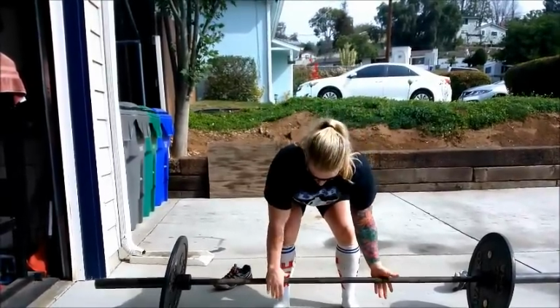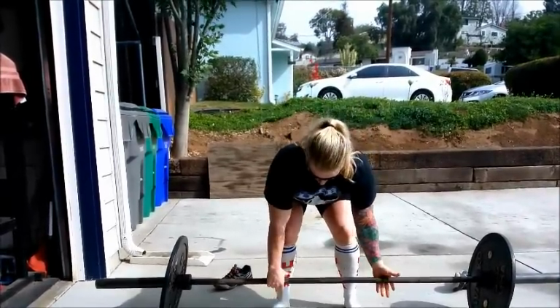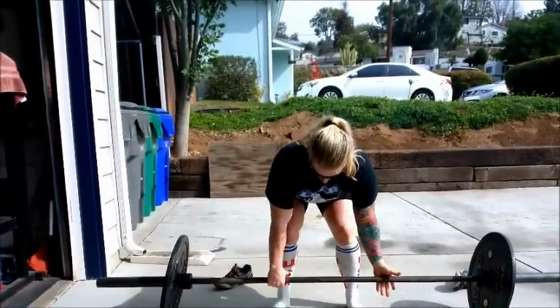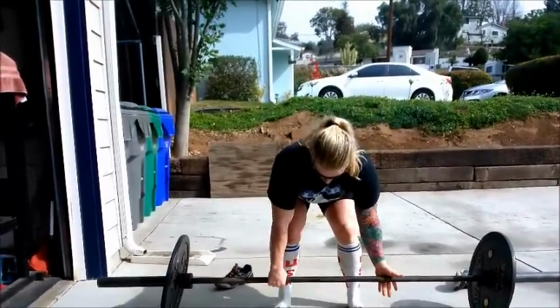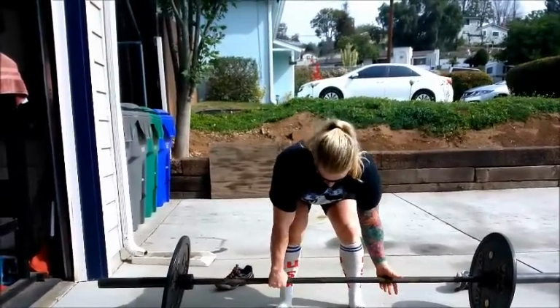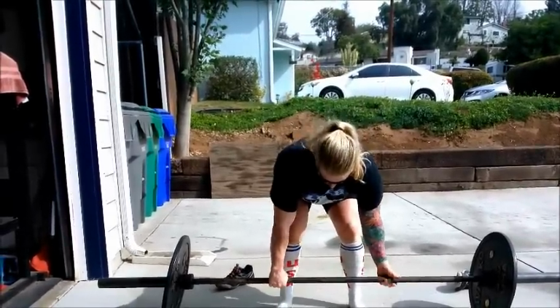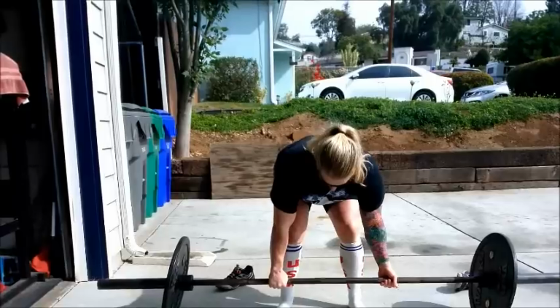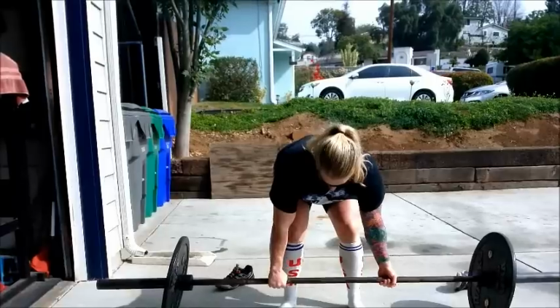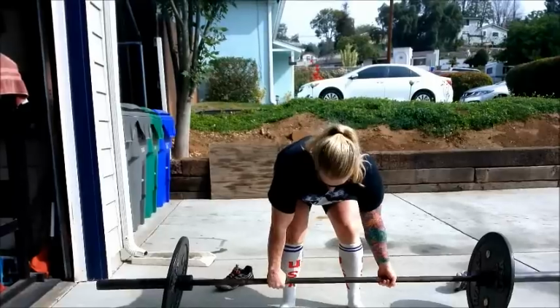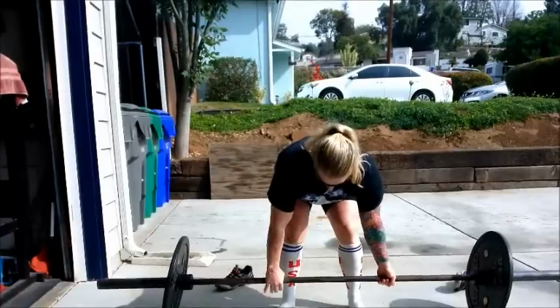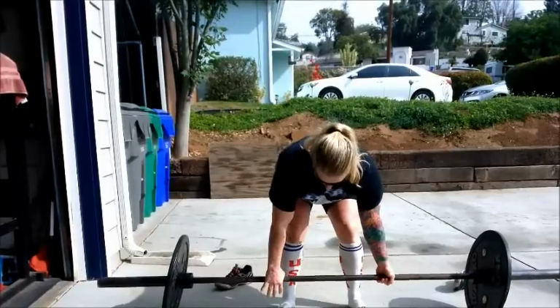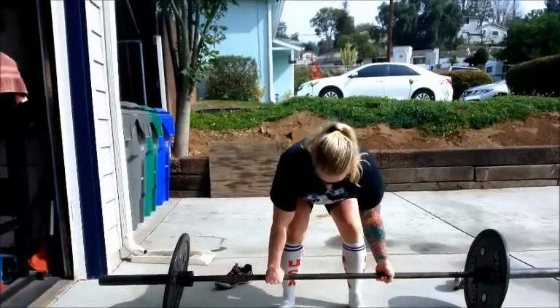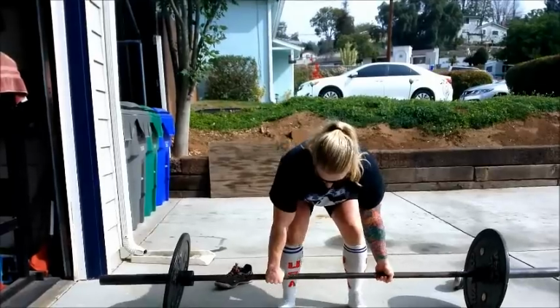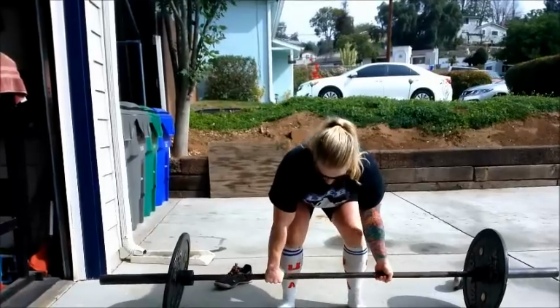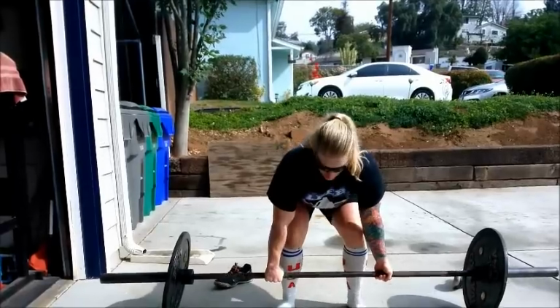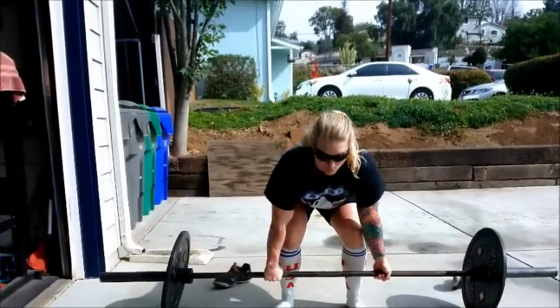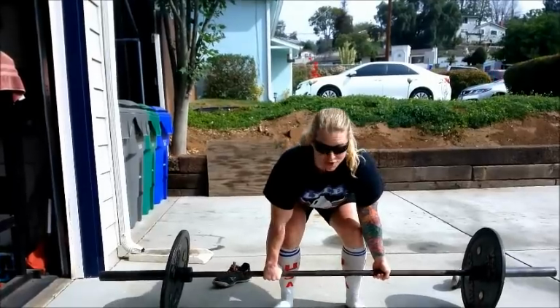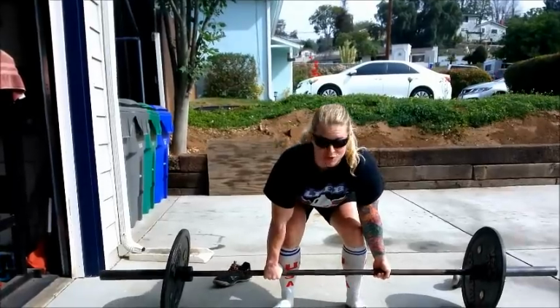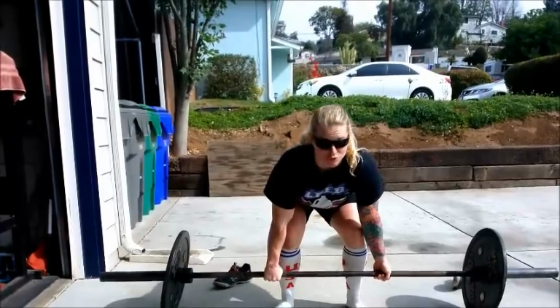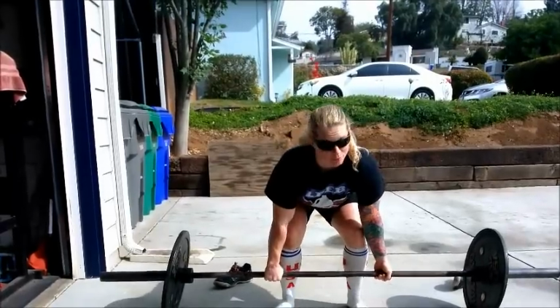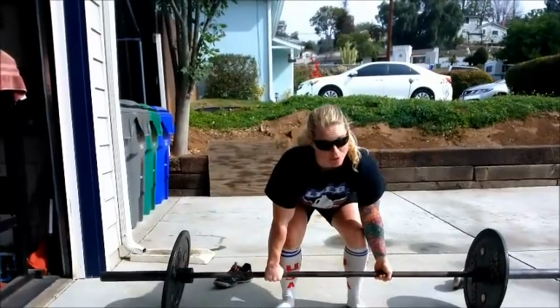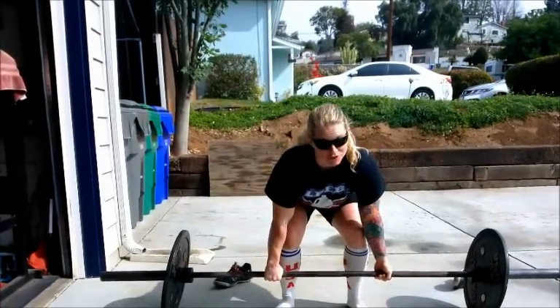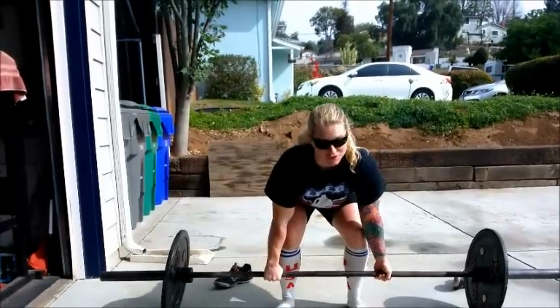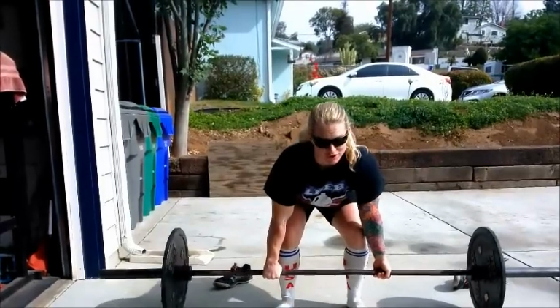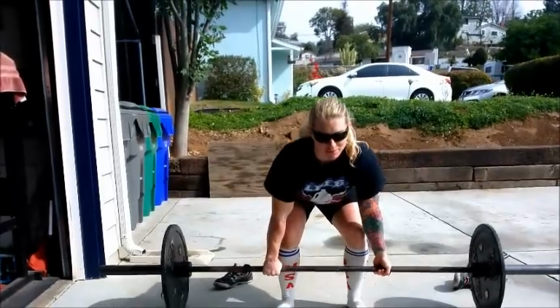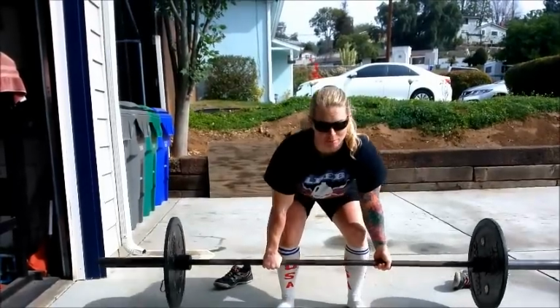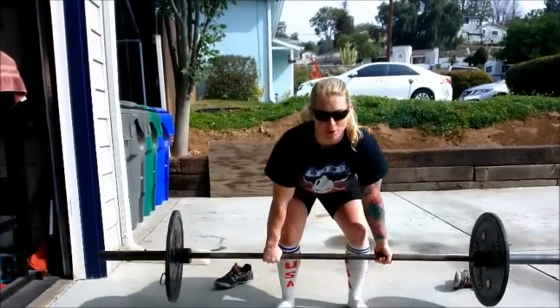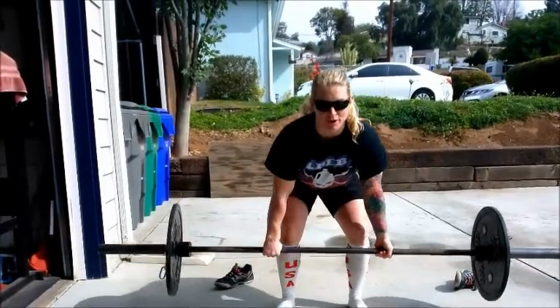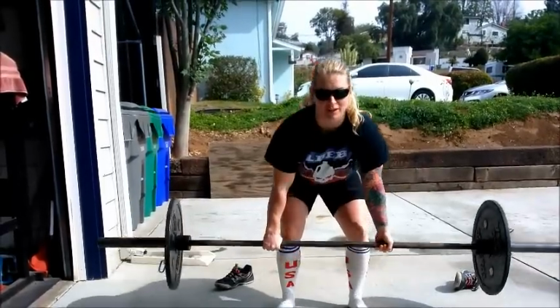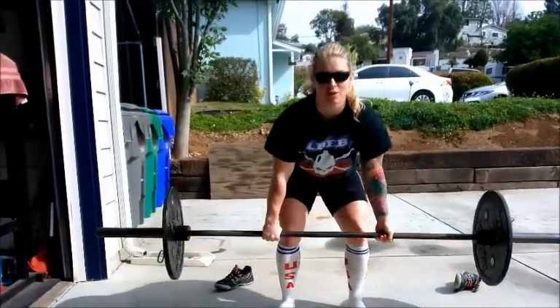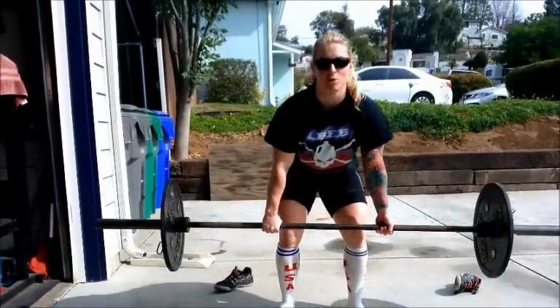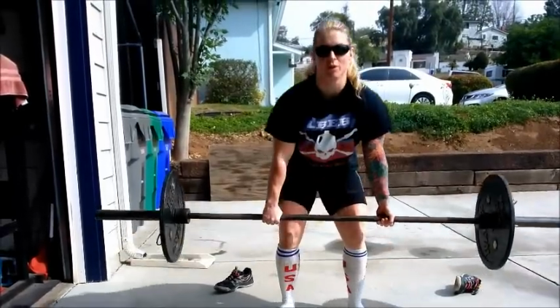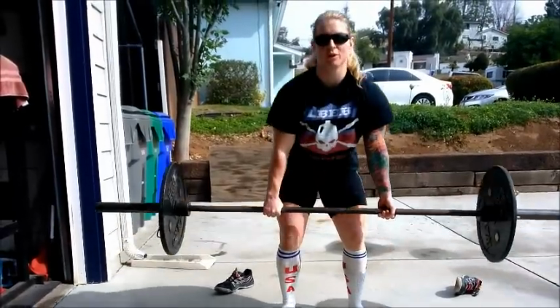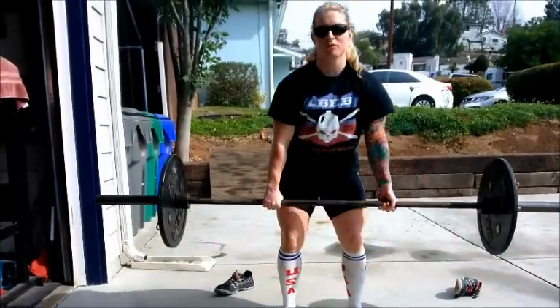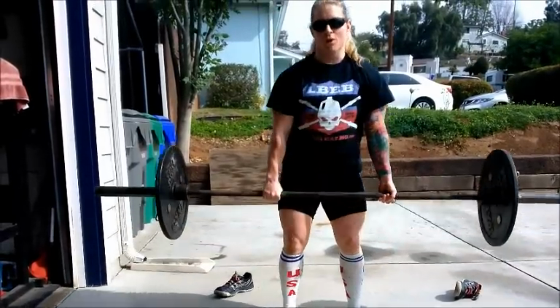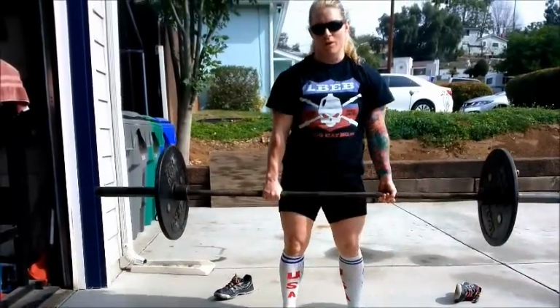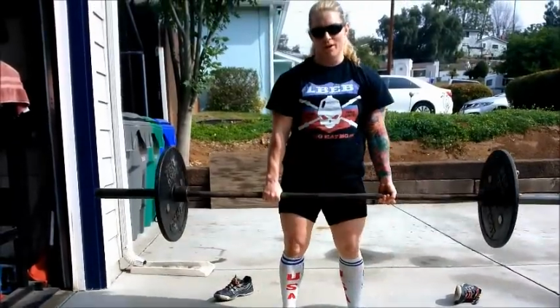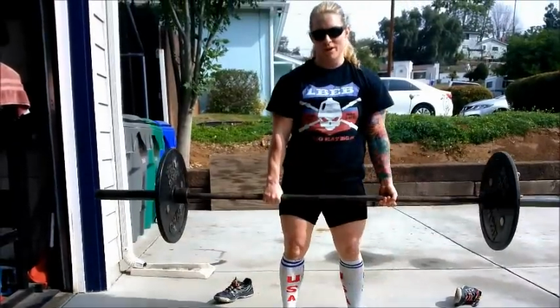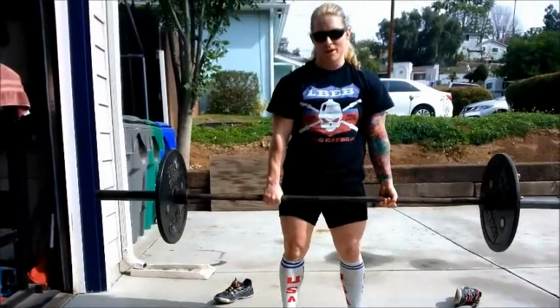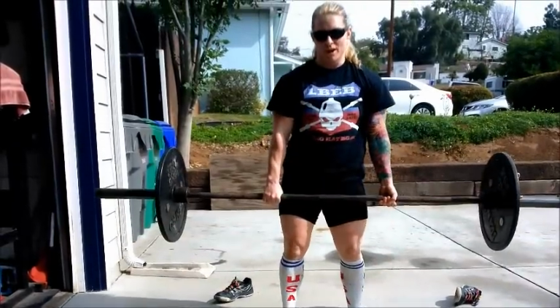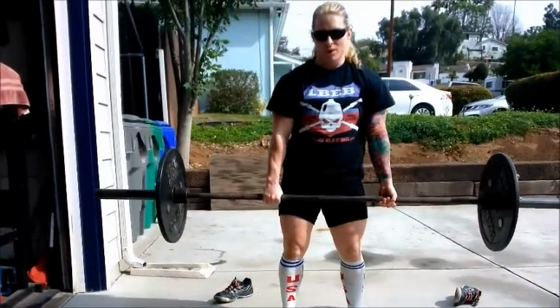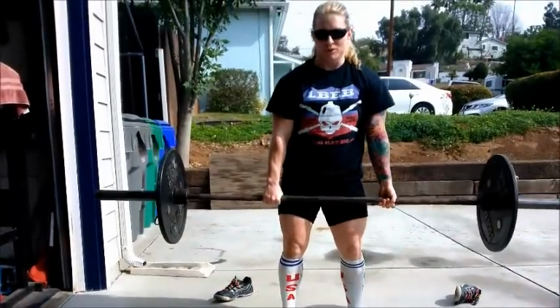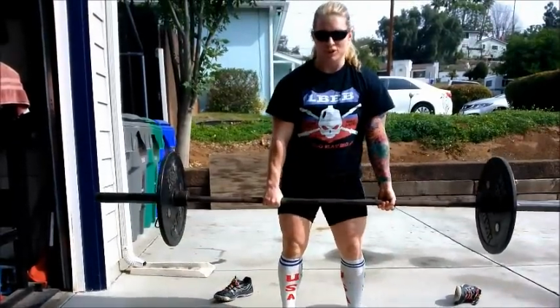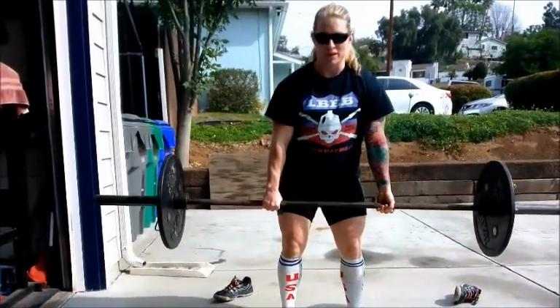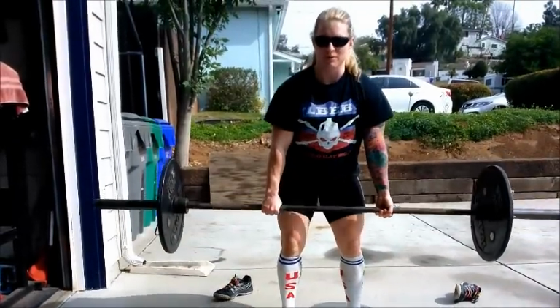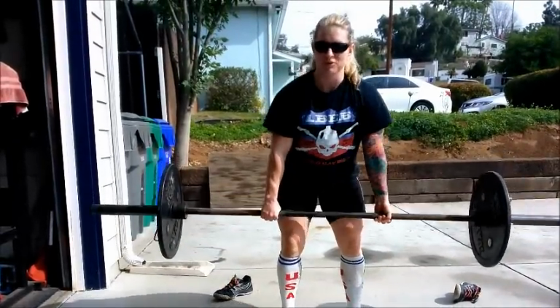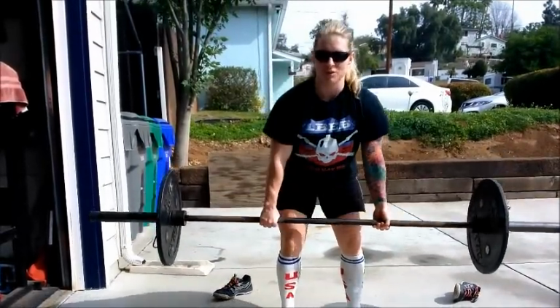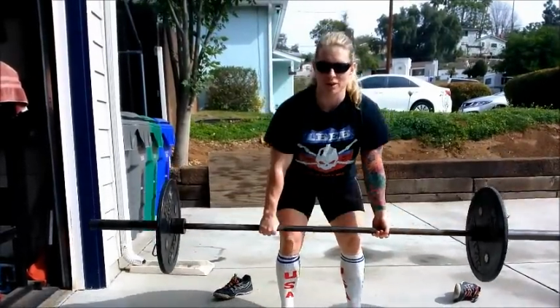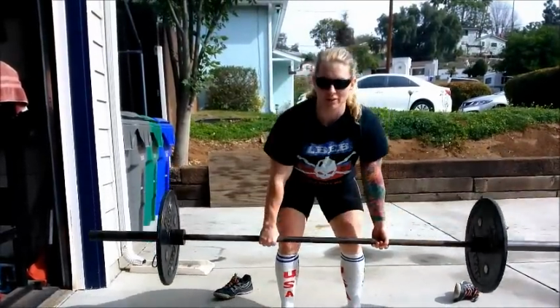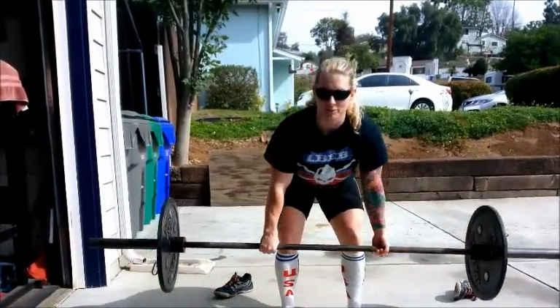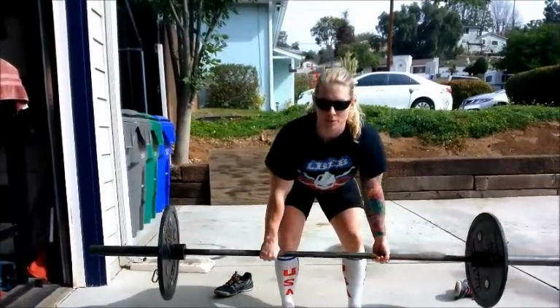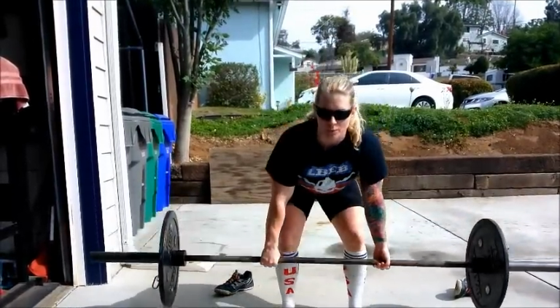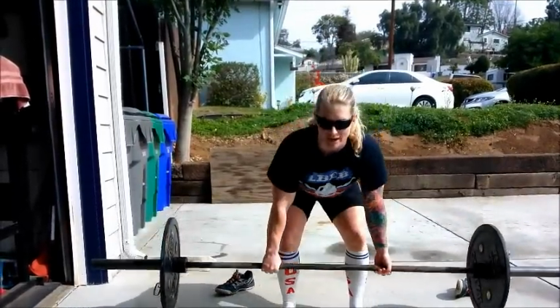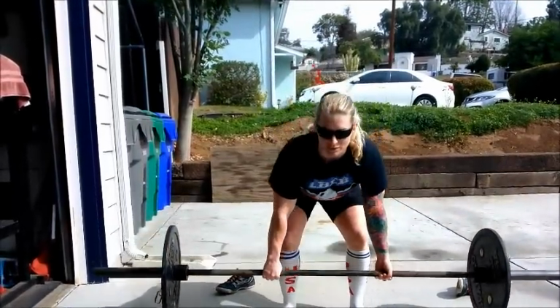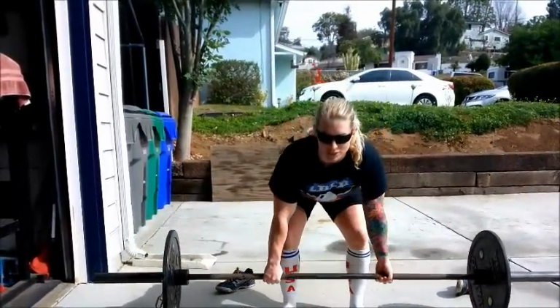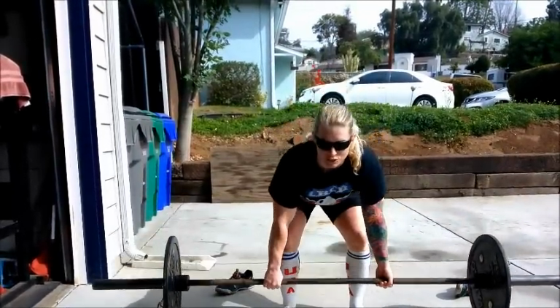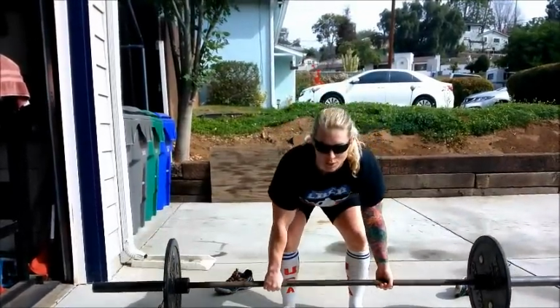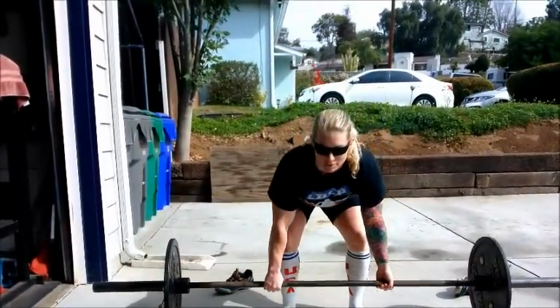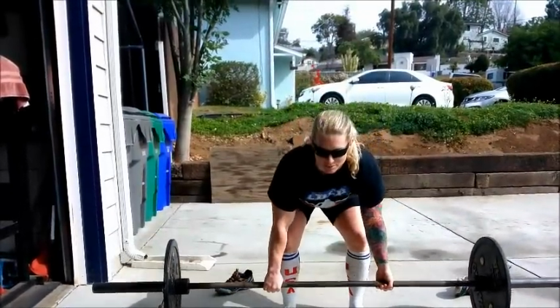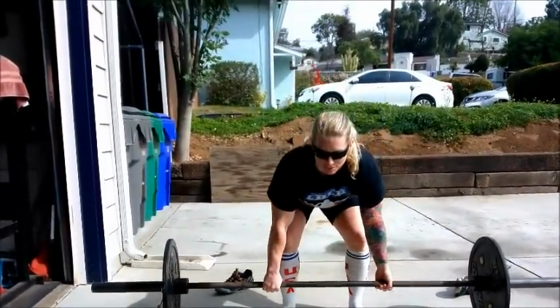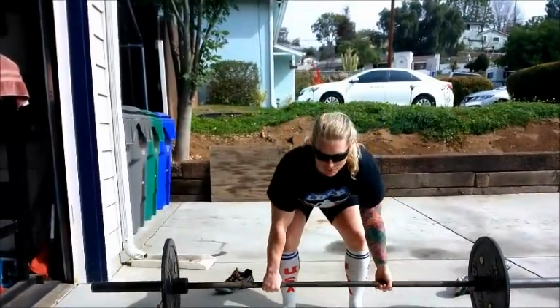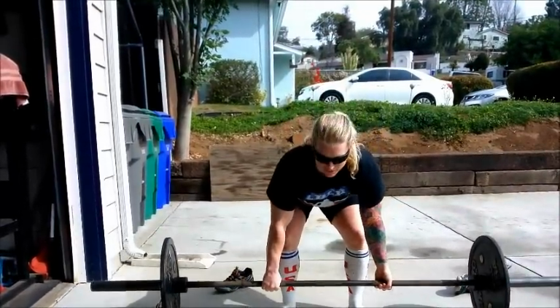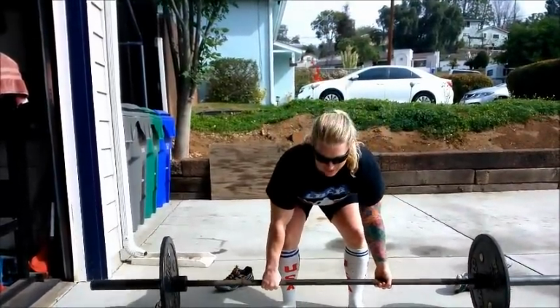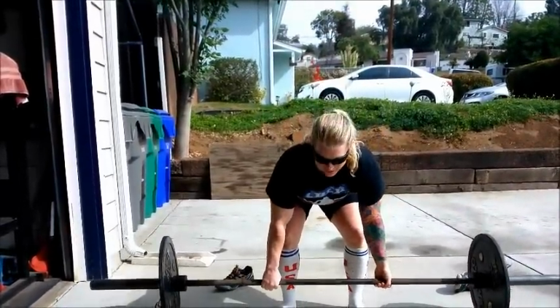When you use opposing grip, the bar can no longer roll, which enables you to lift more weight — which is why people use it.